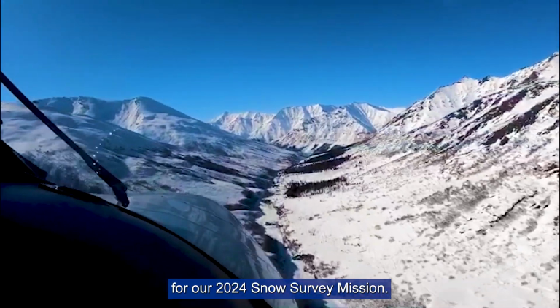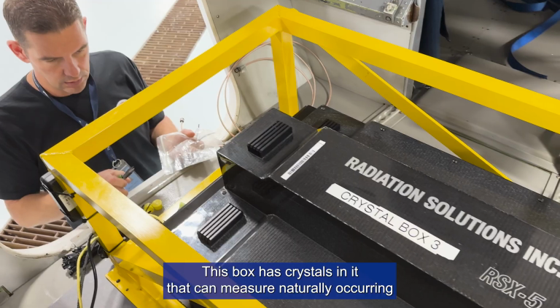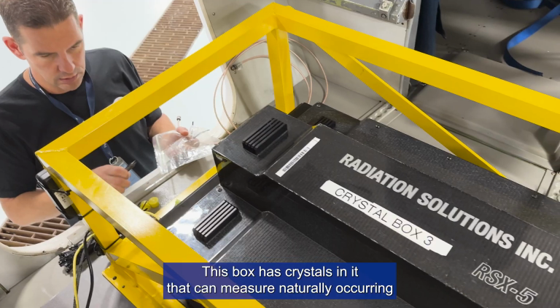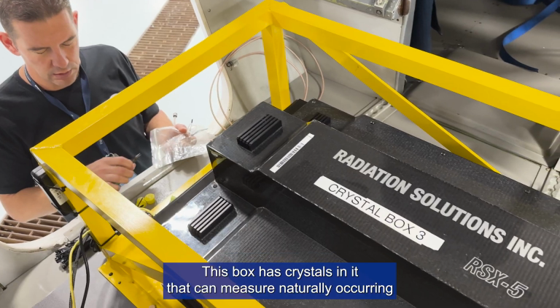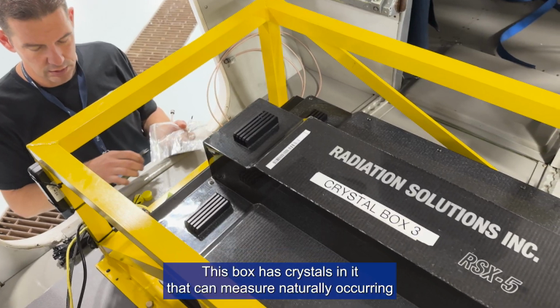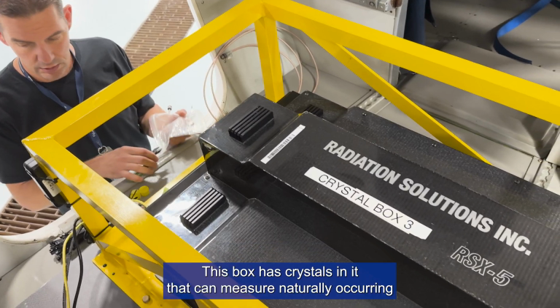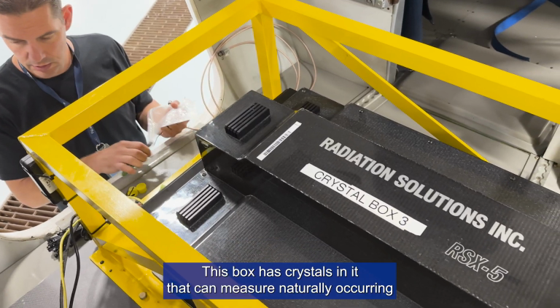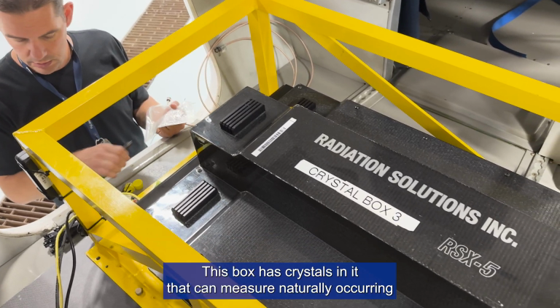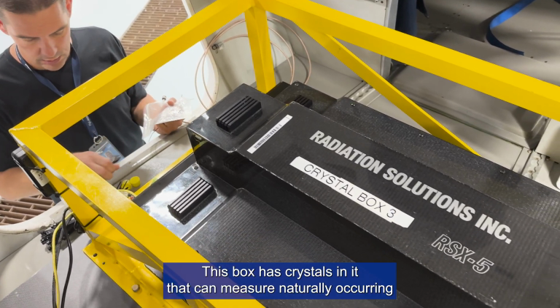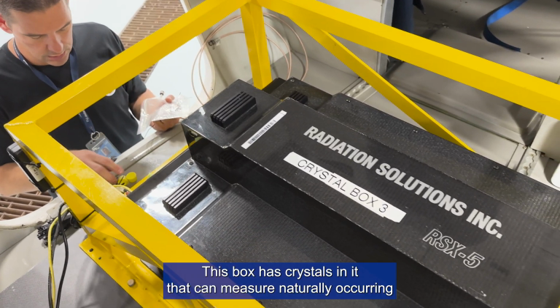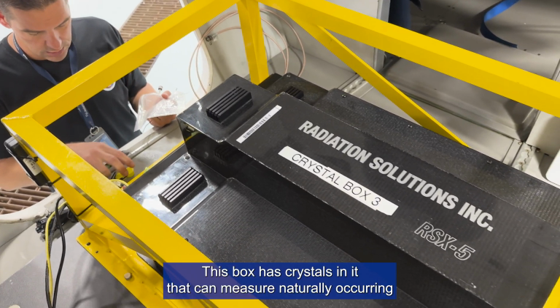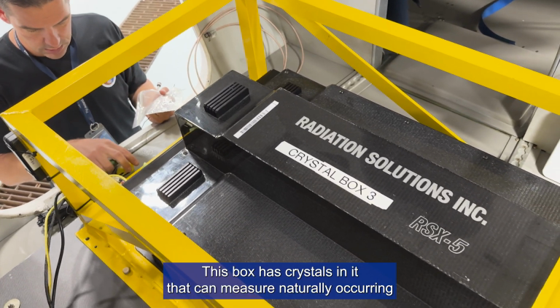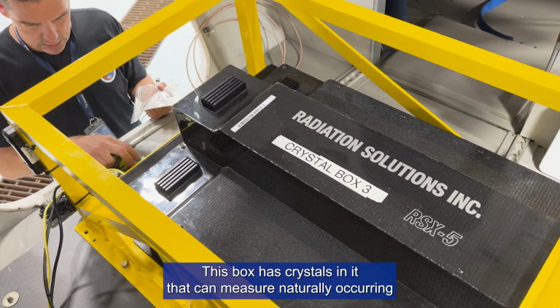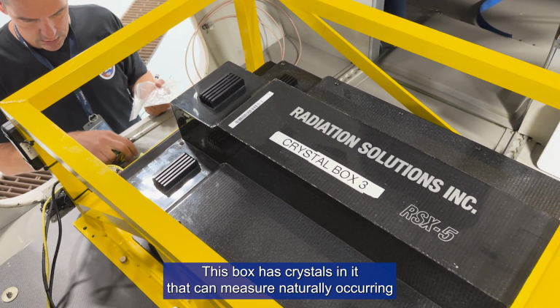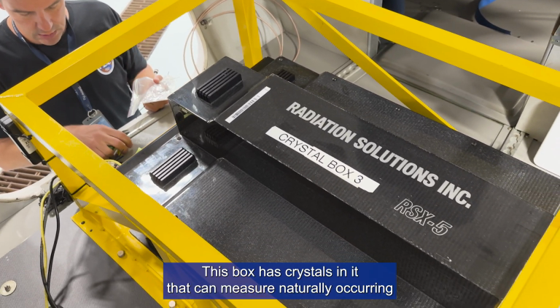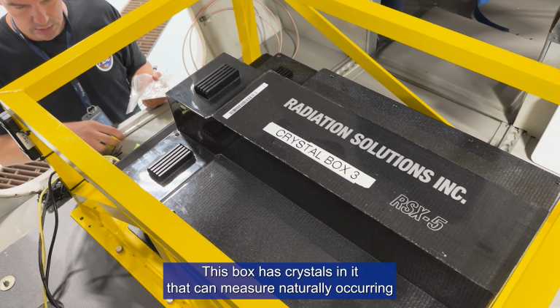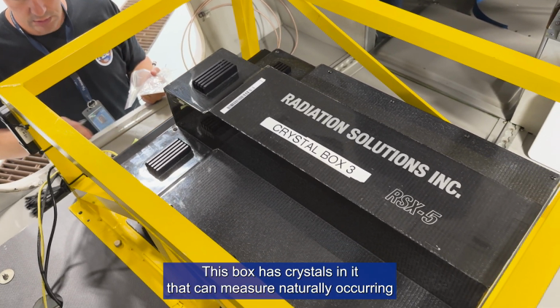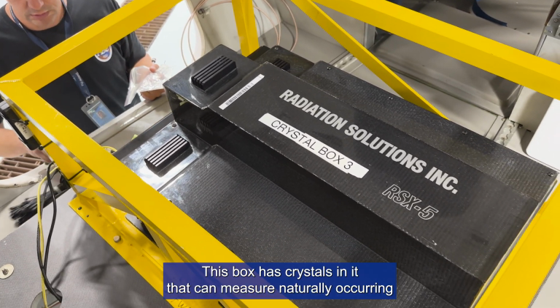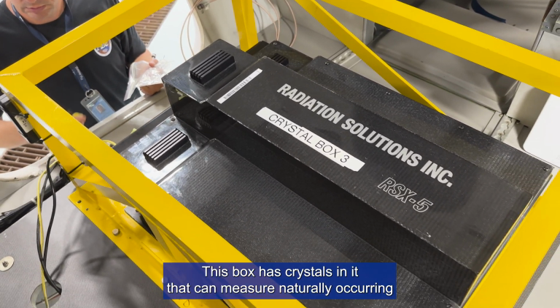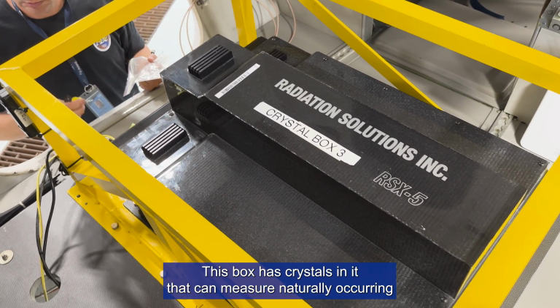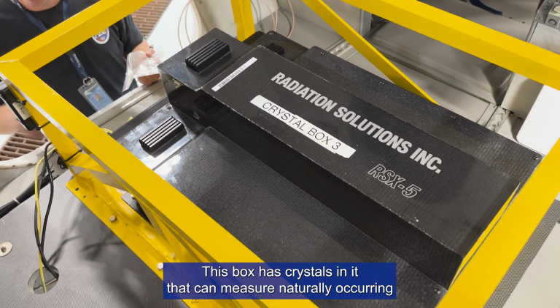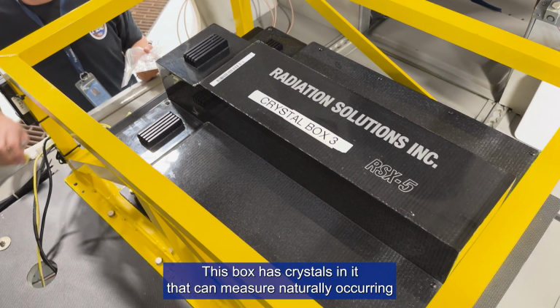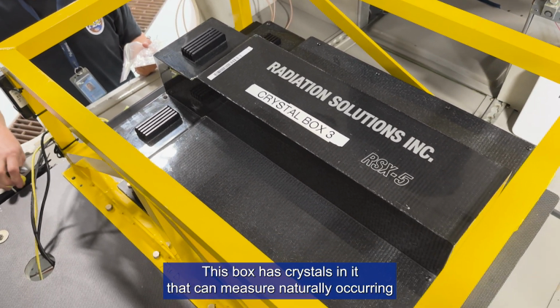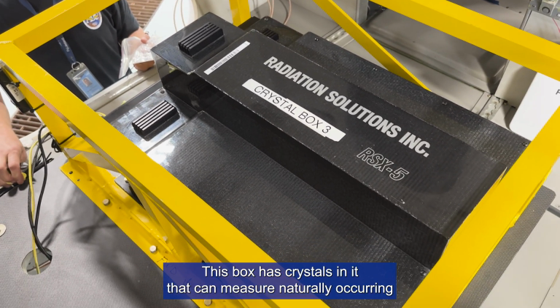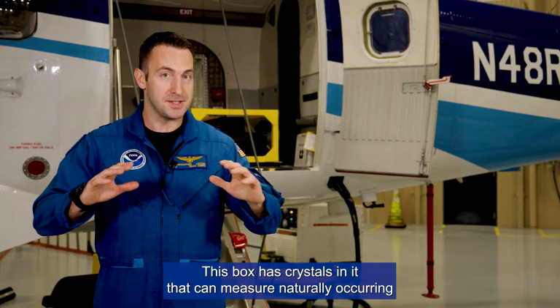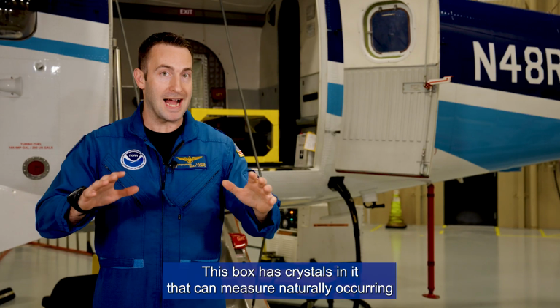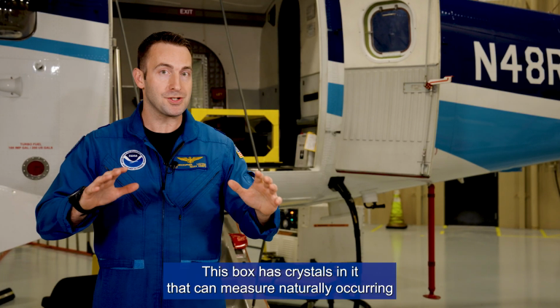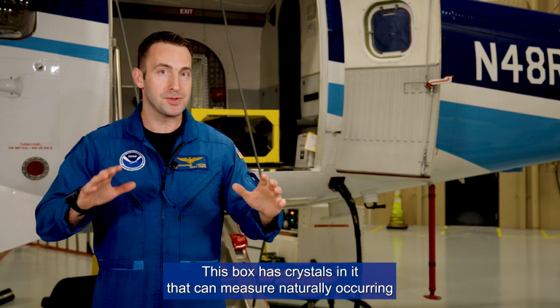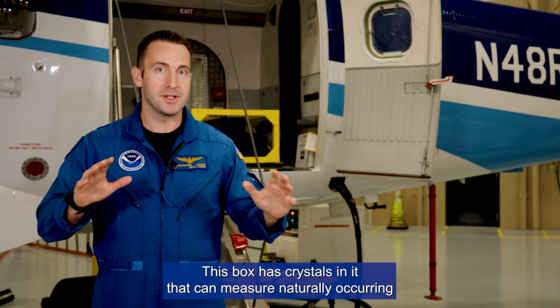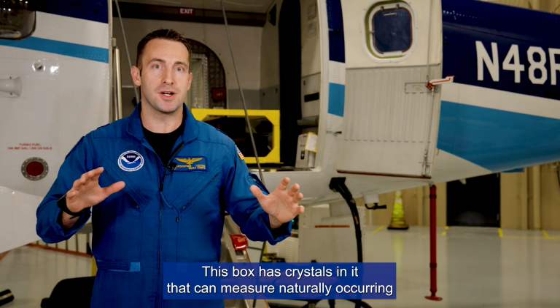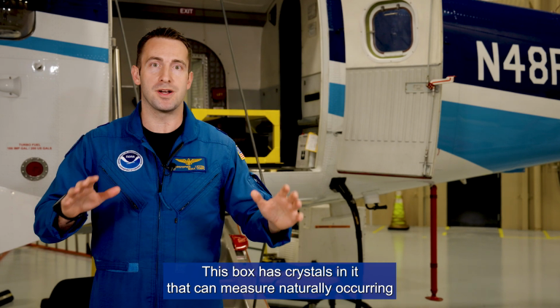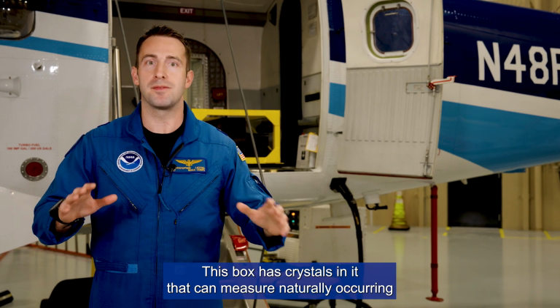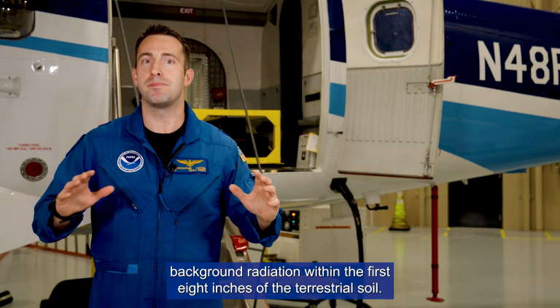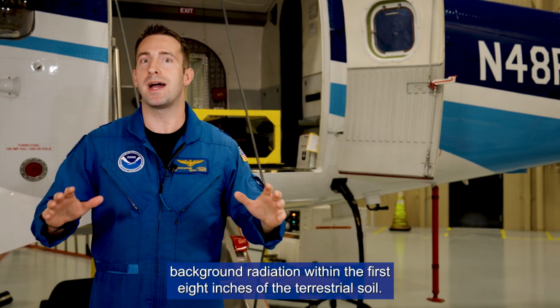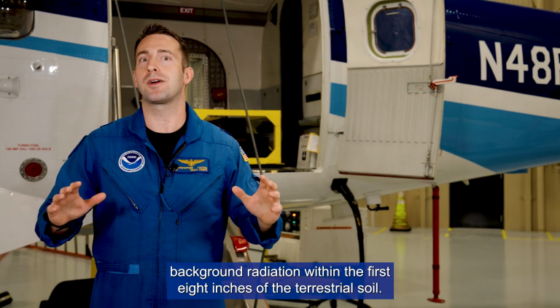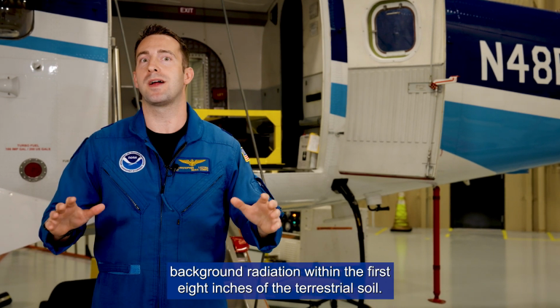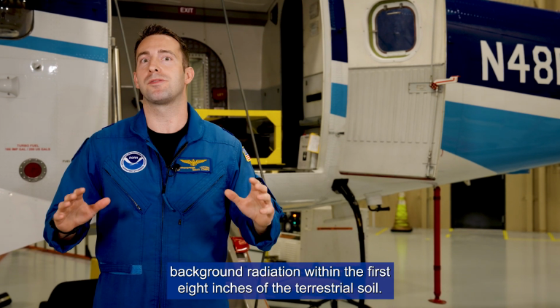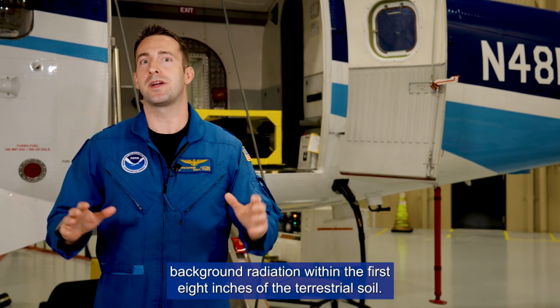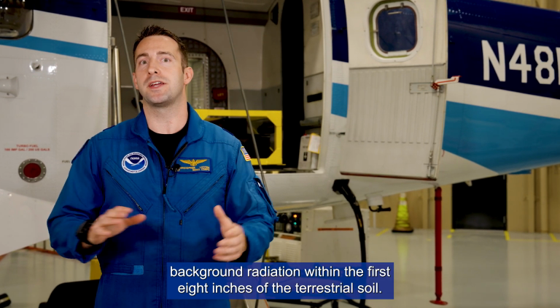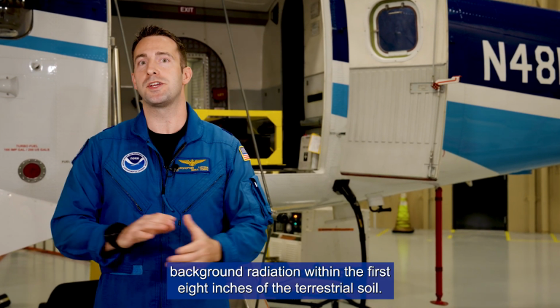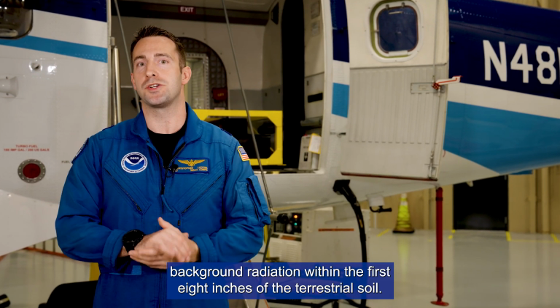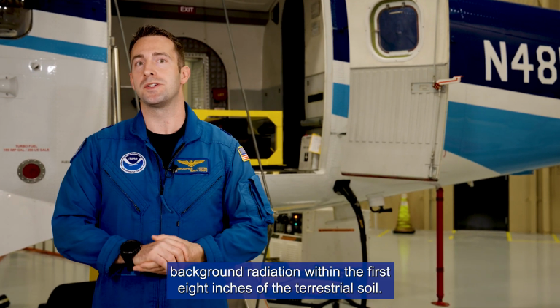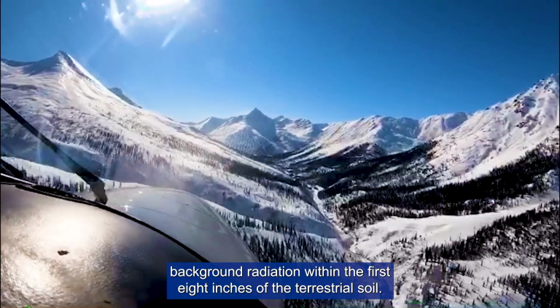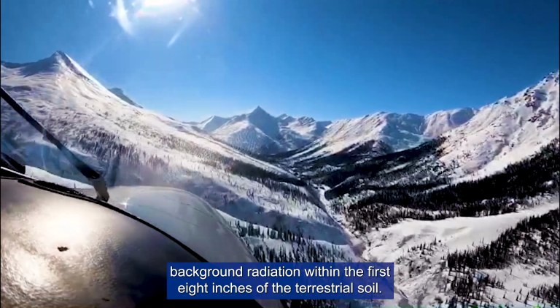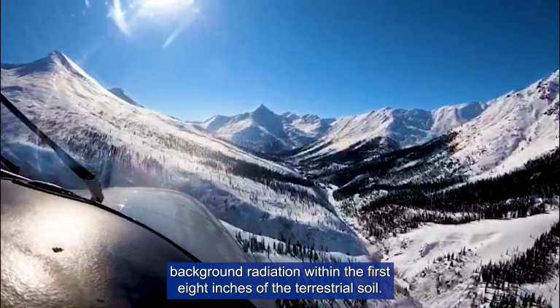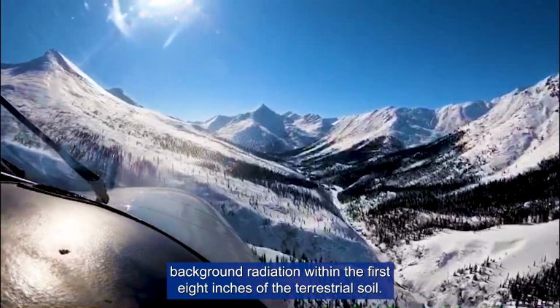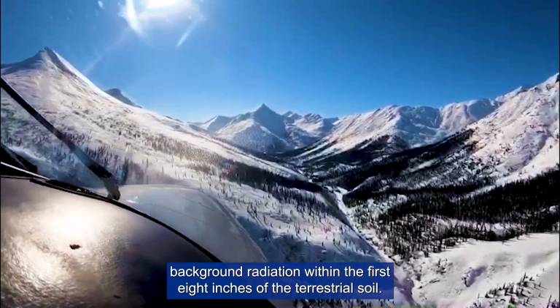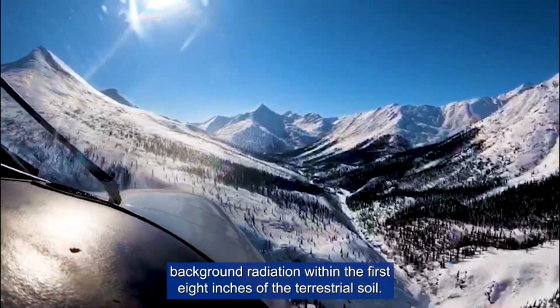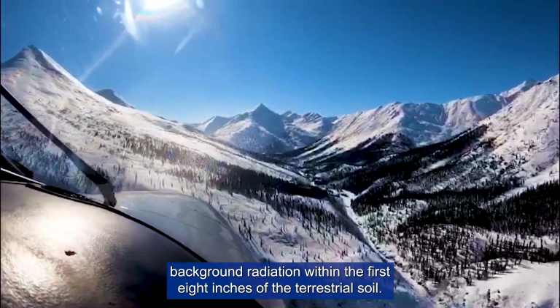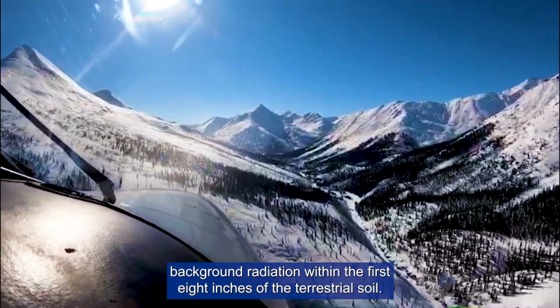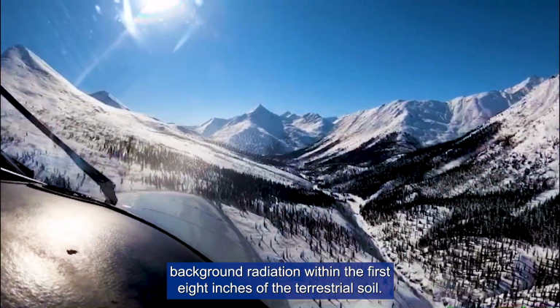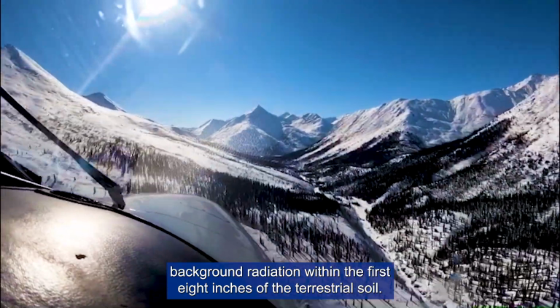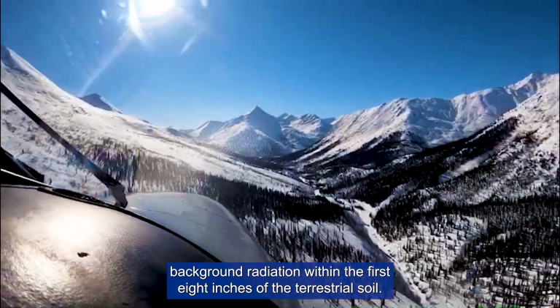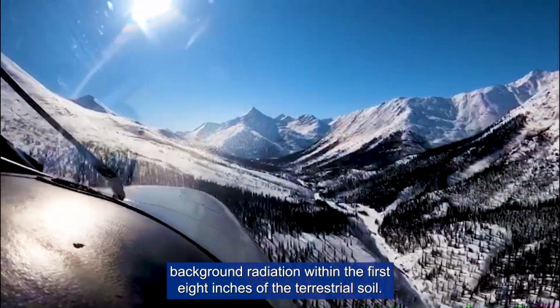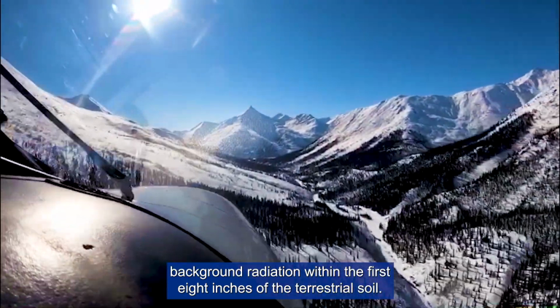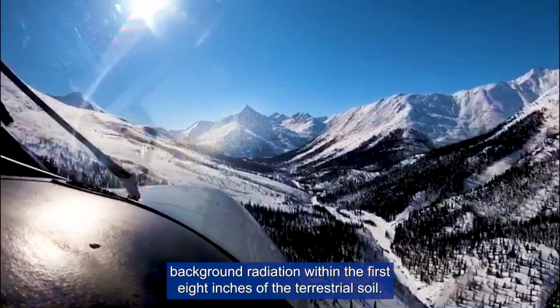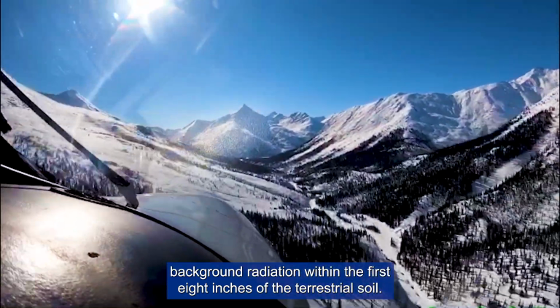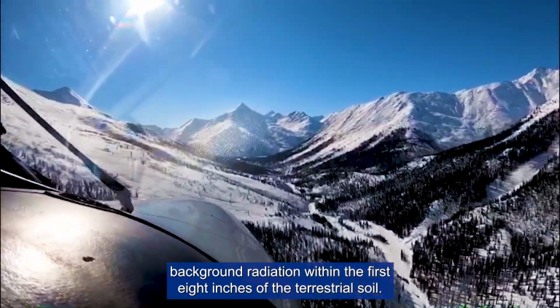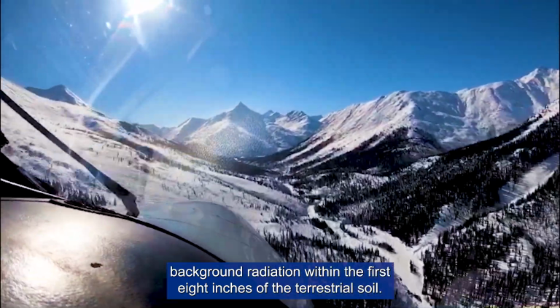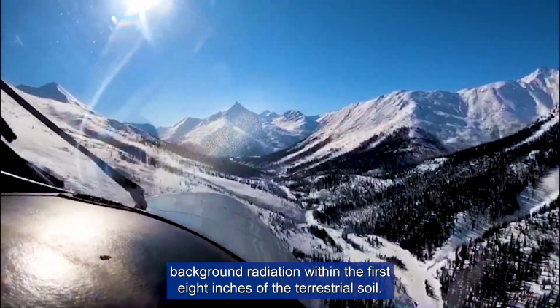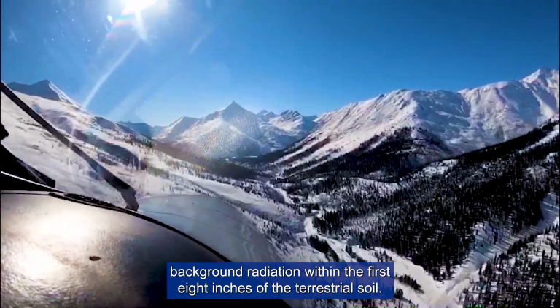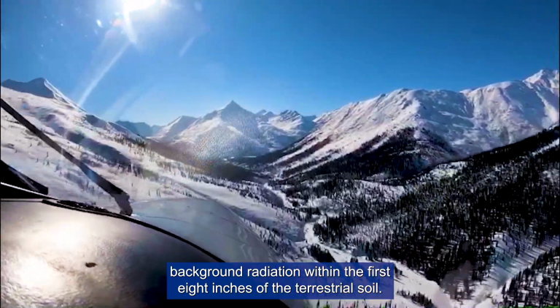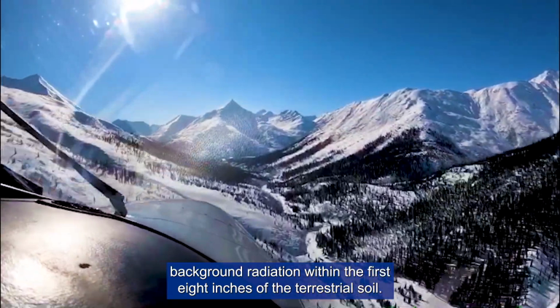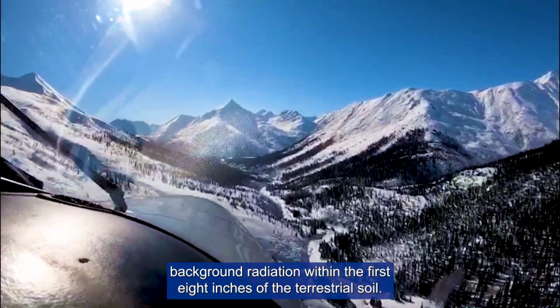This box has crystals in it that can measure naturally occurring background radiation within the first eight inches of the terrestrial soil.